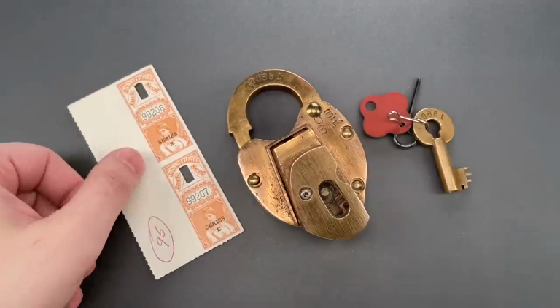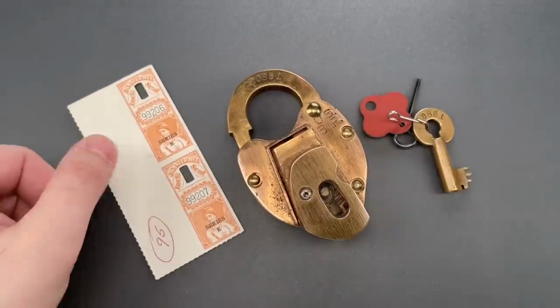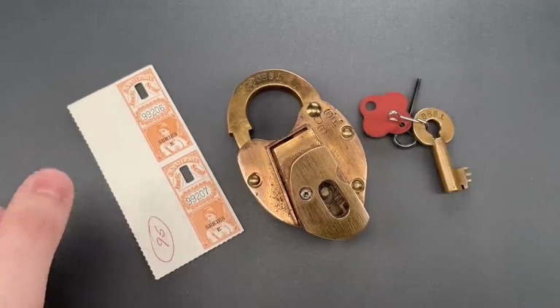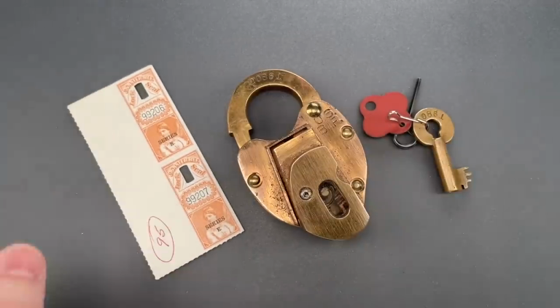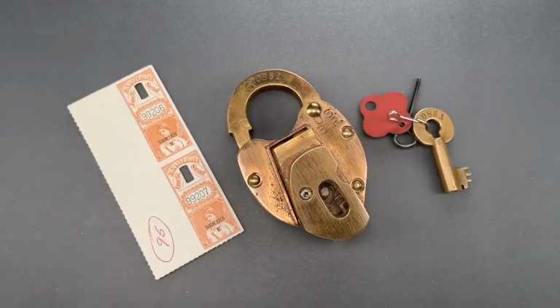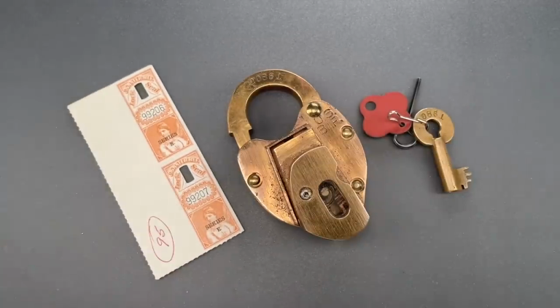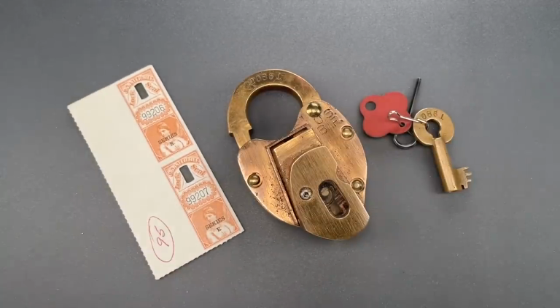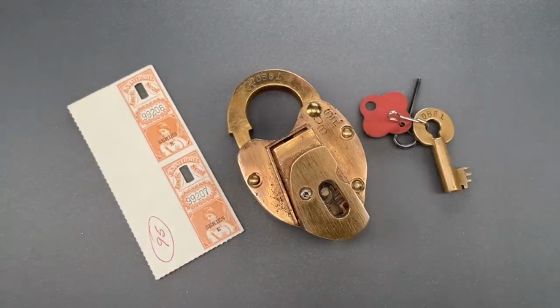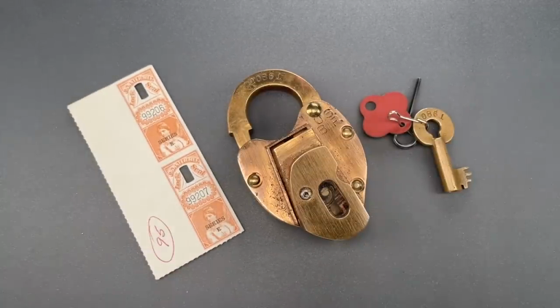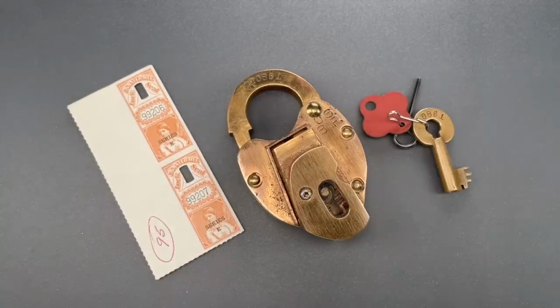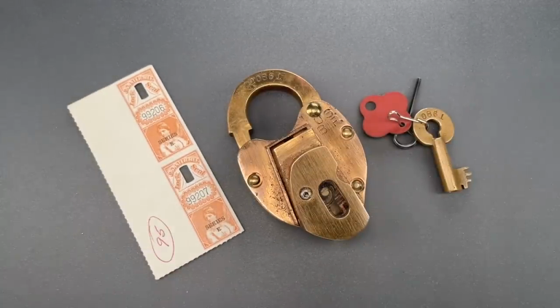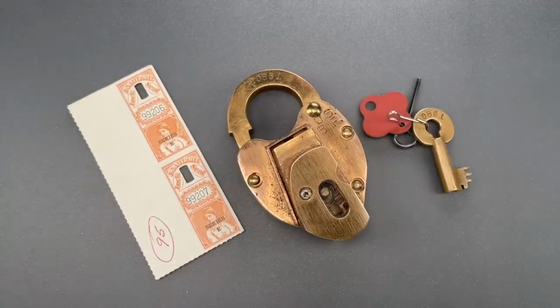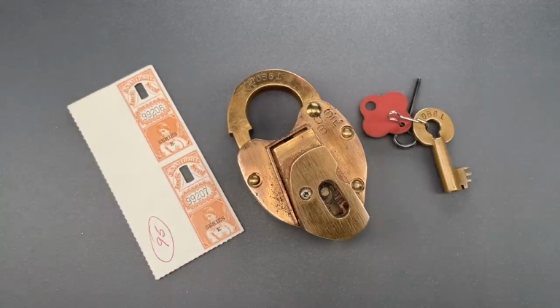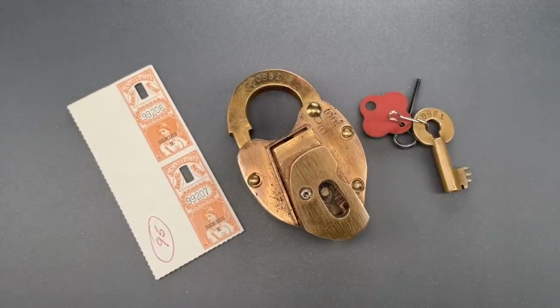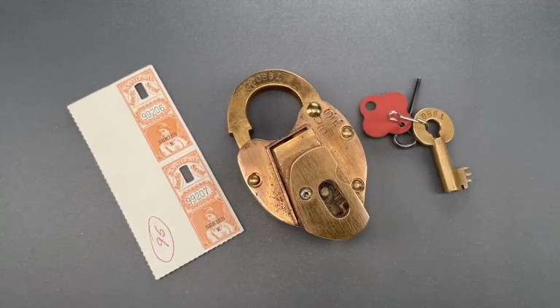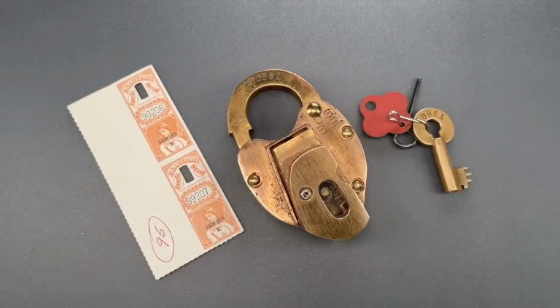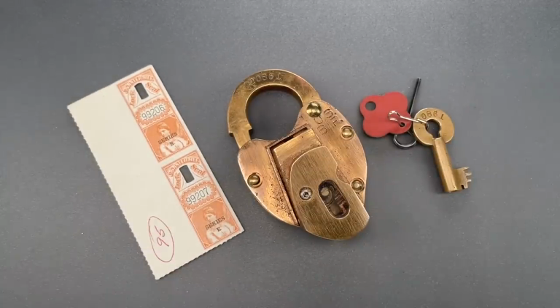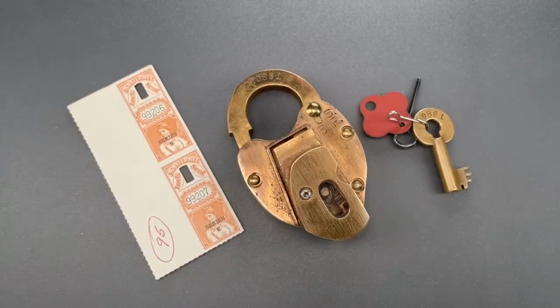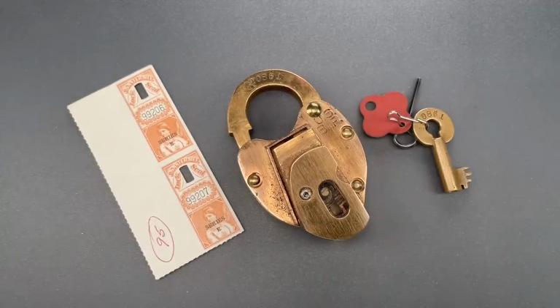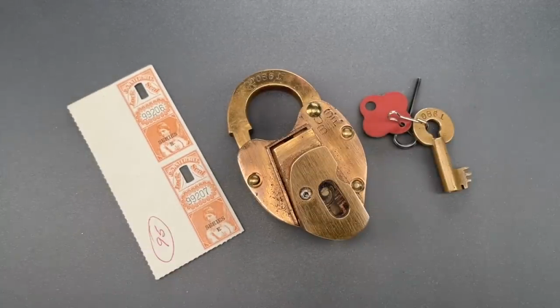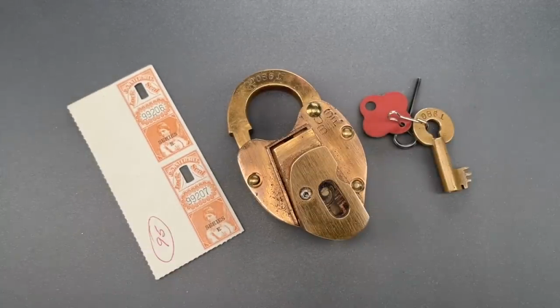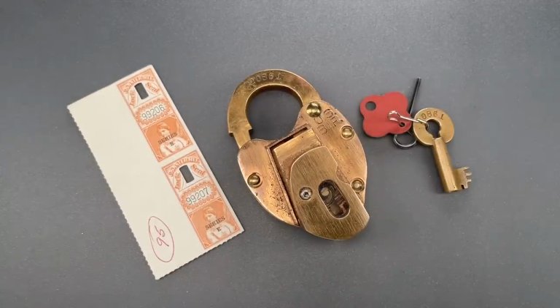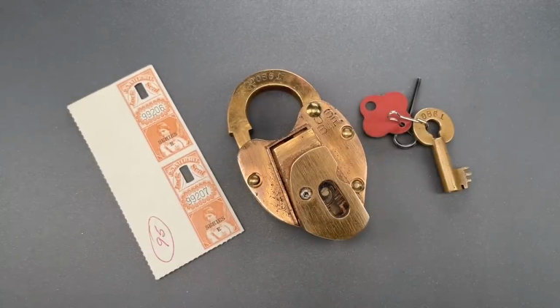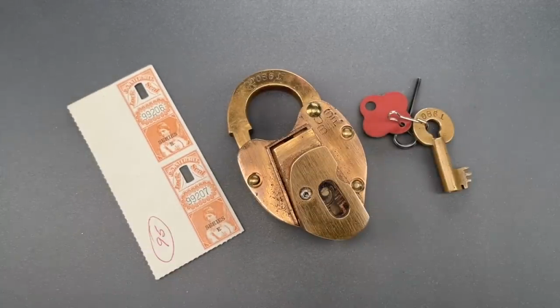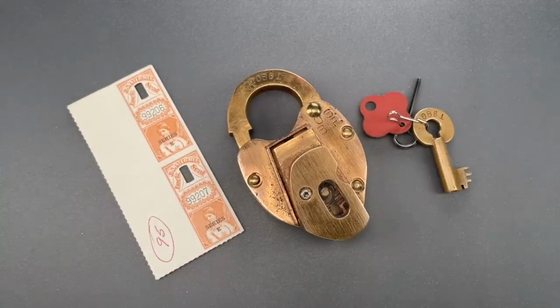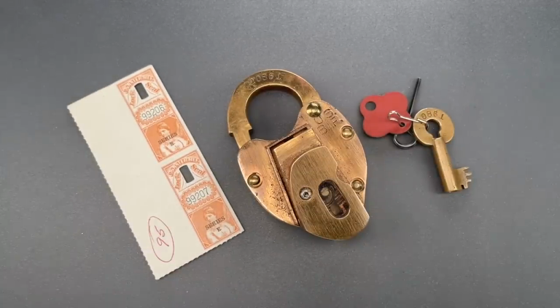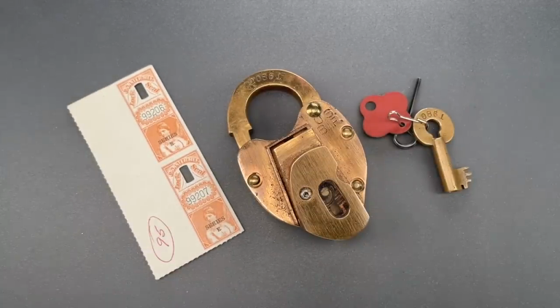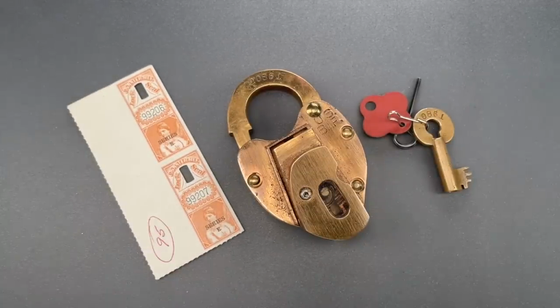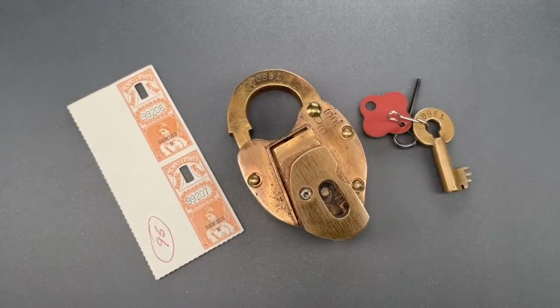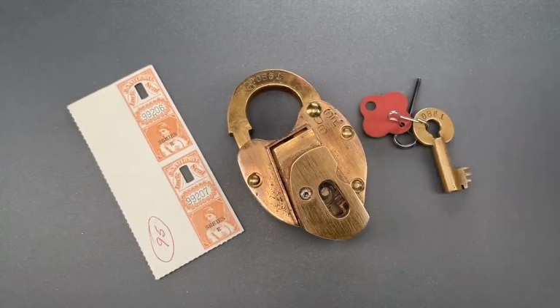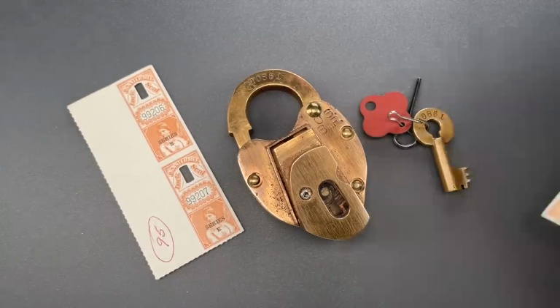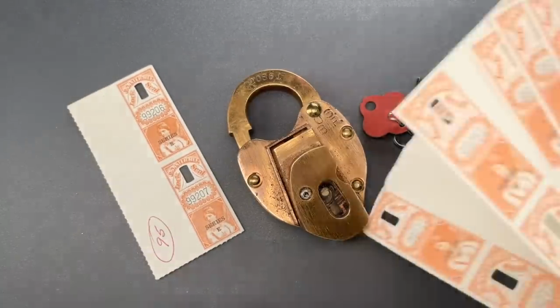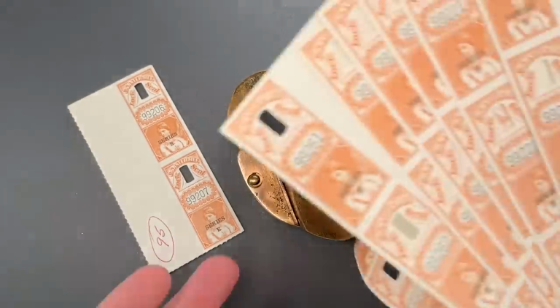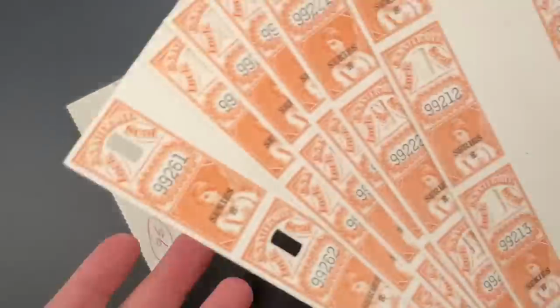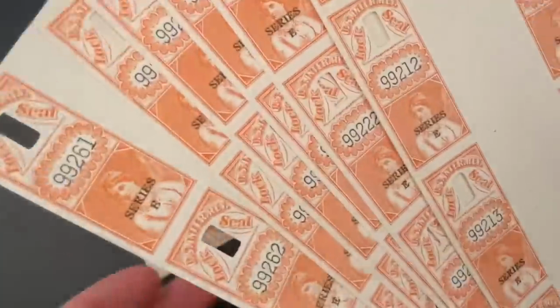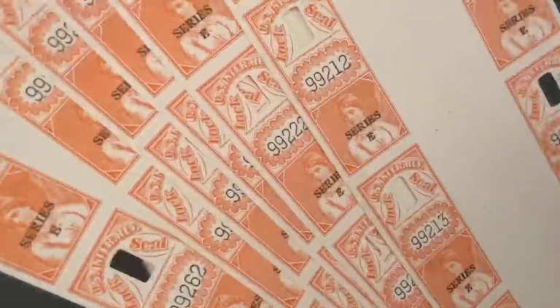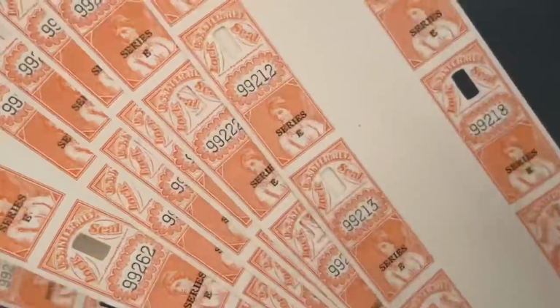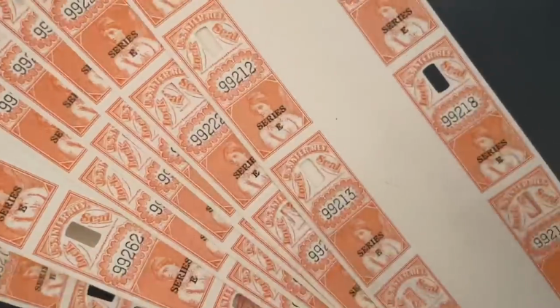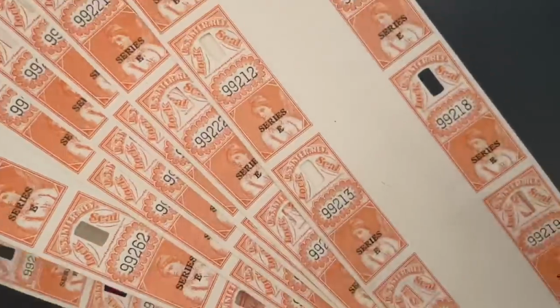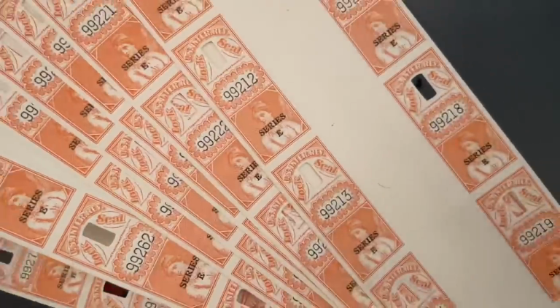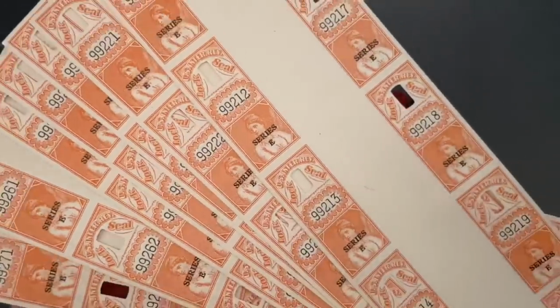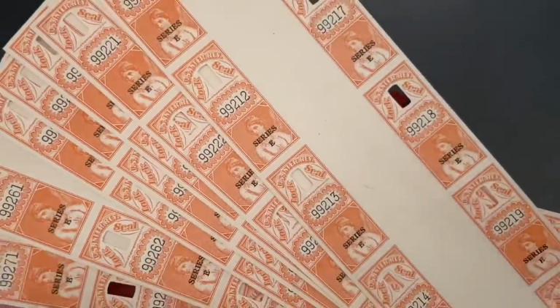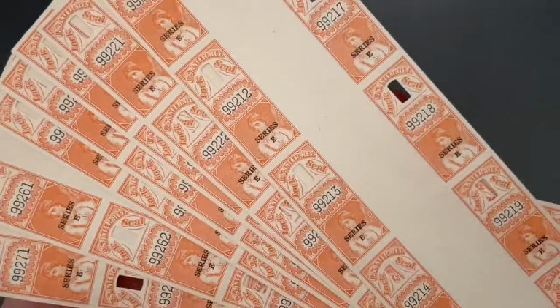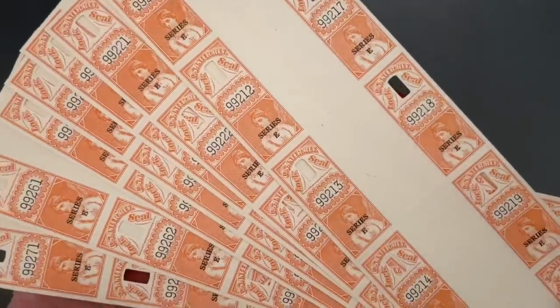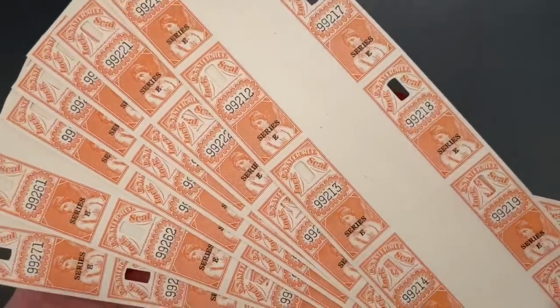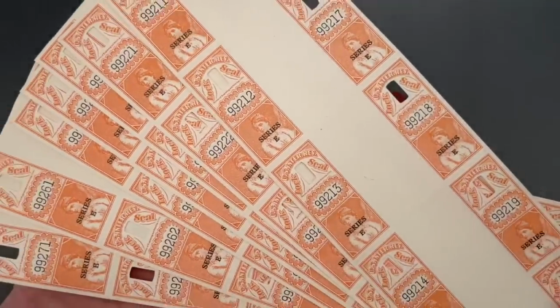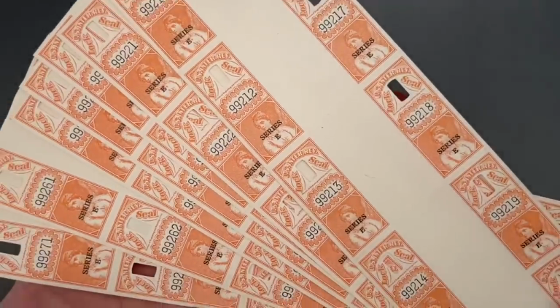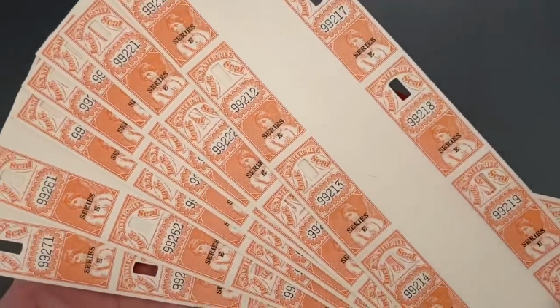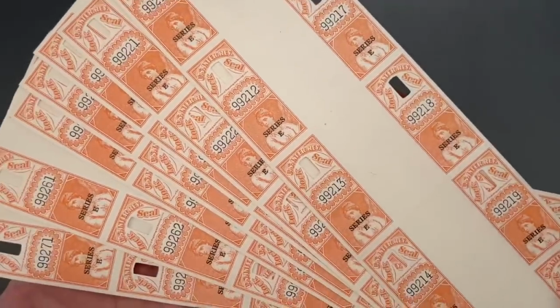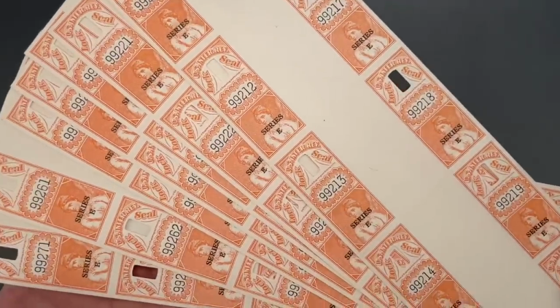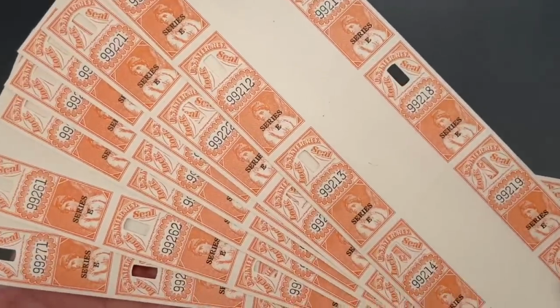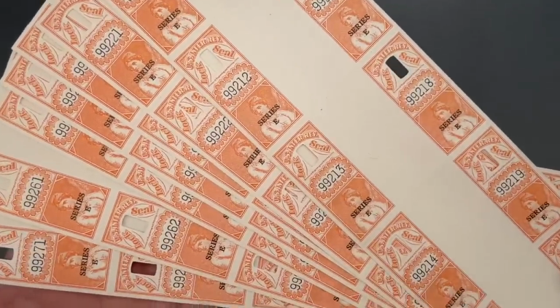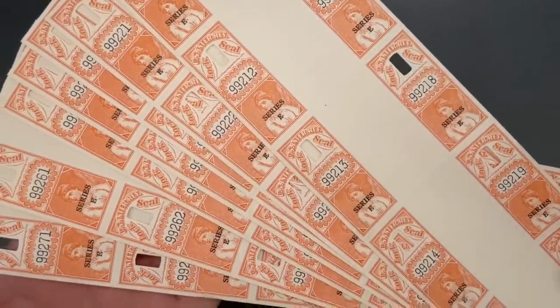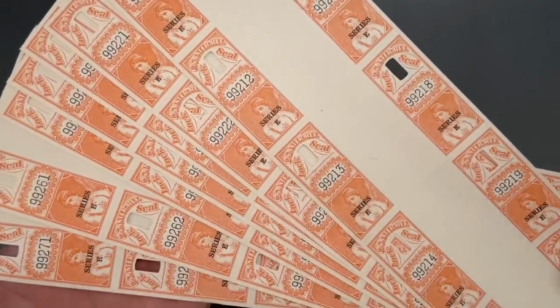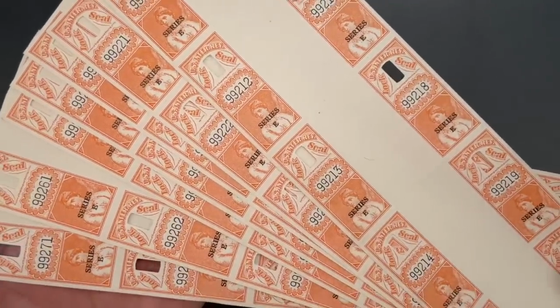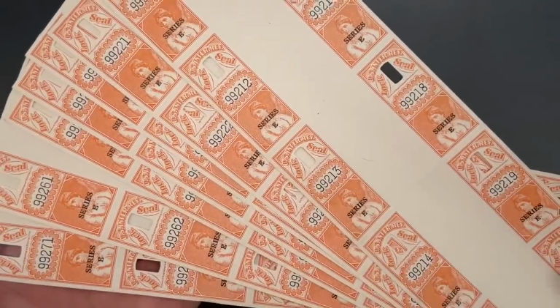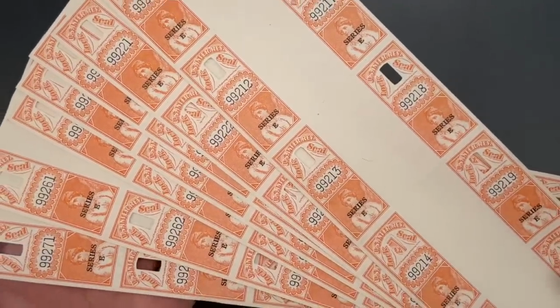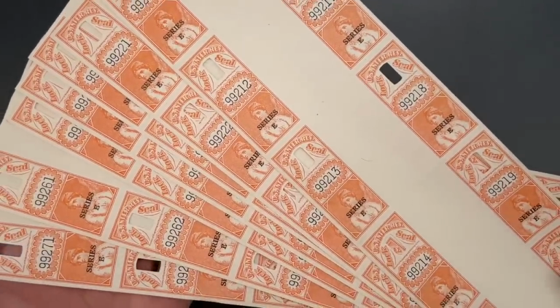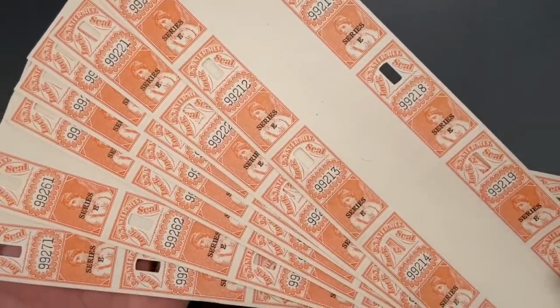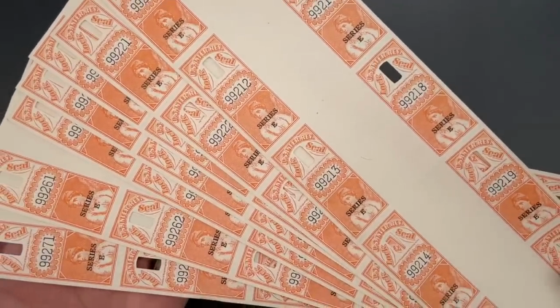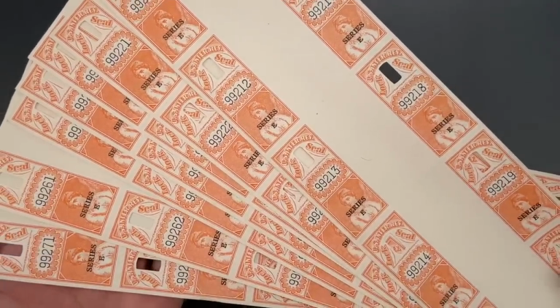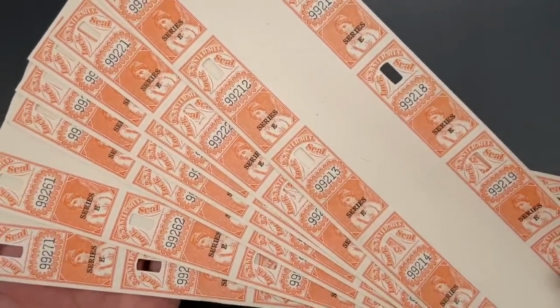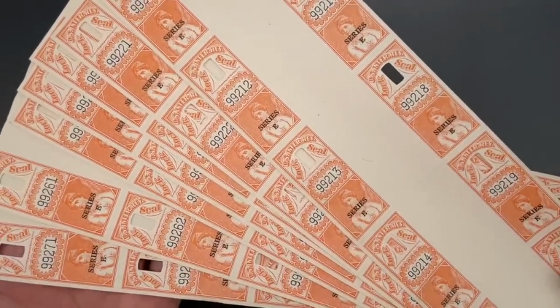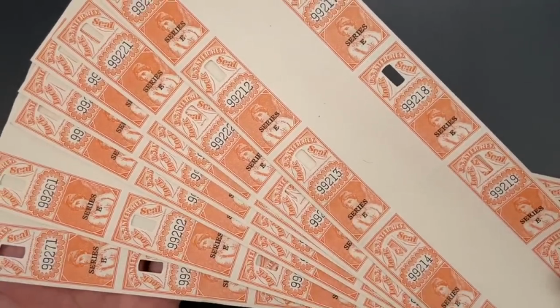And finding complete sheets is something I've never seen before — these were sent in by a generous viewer.